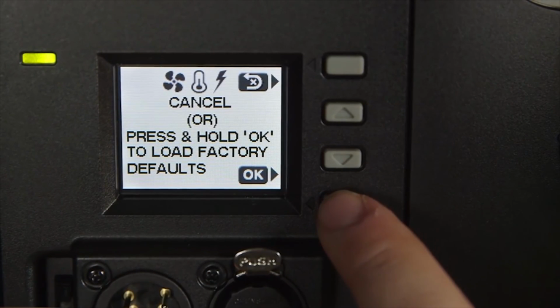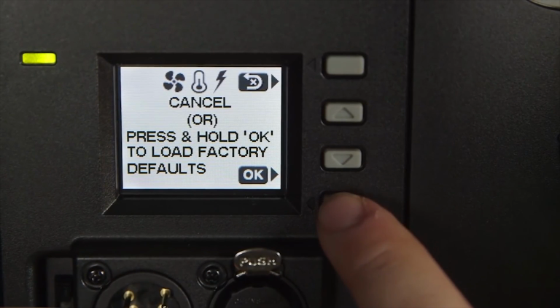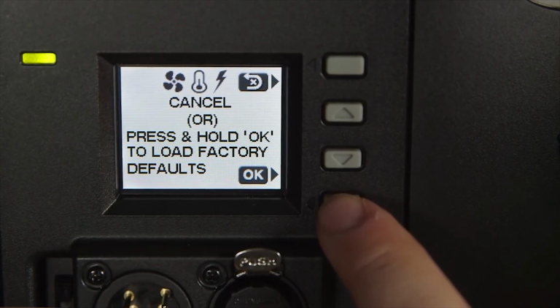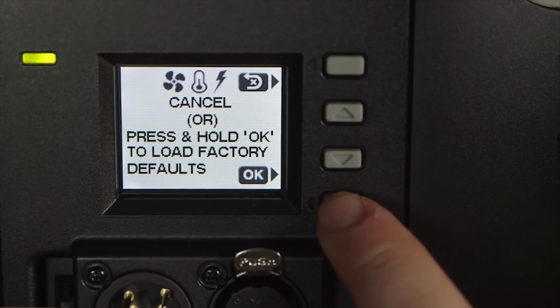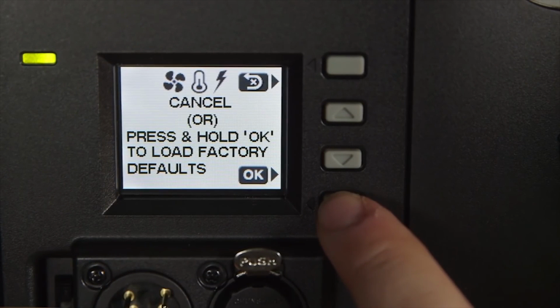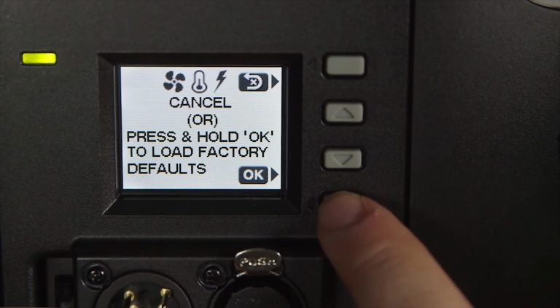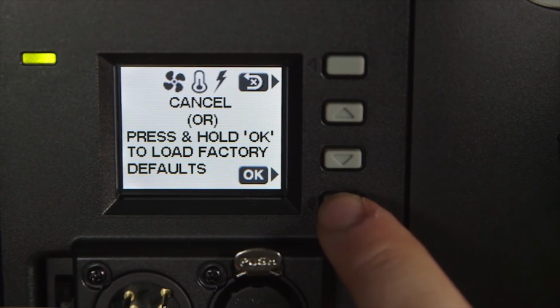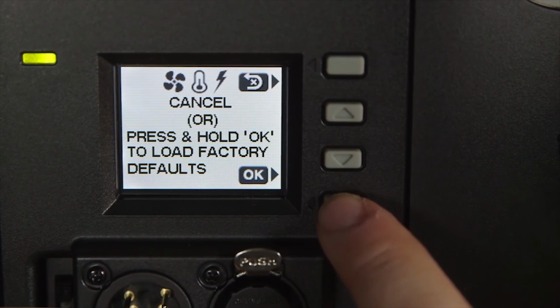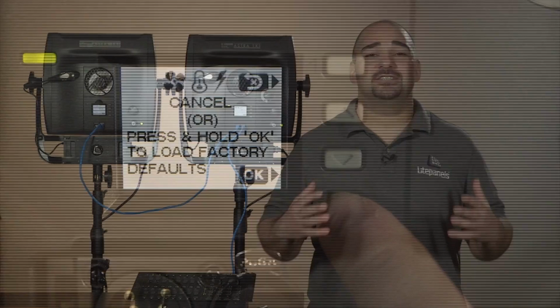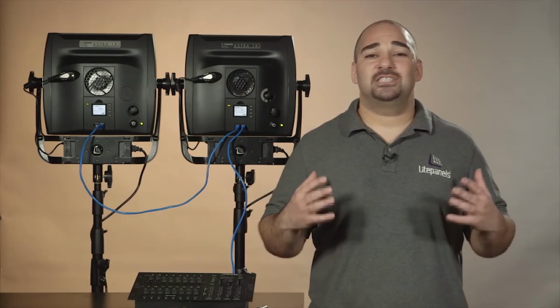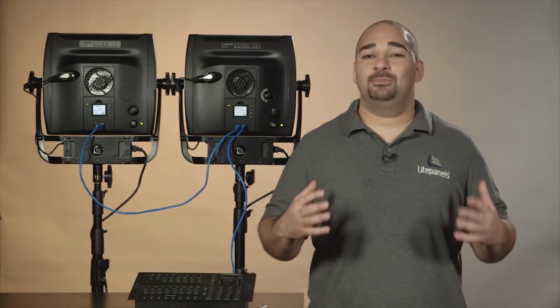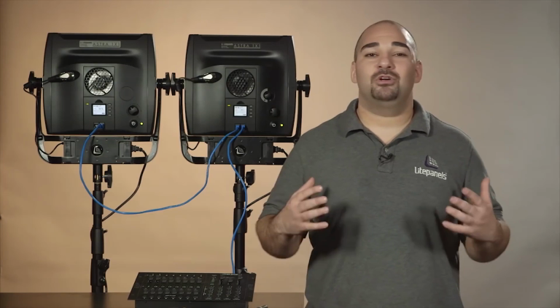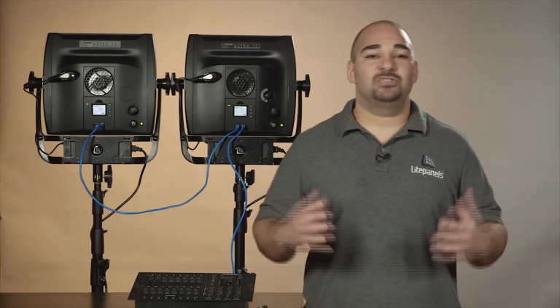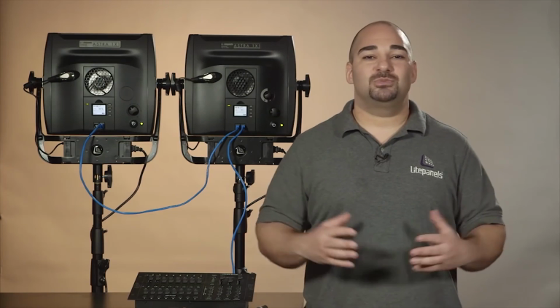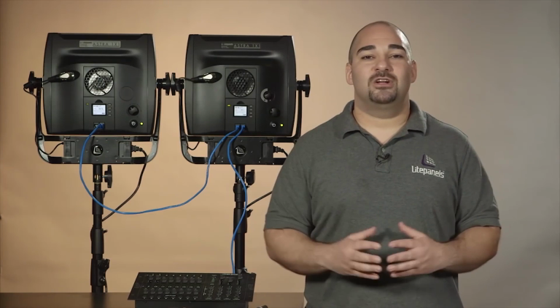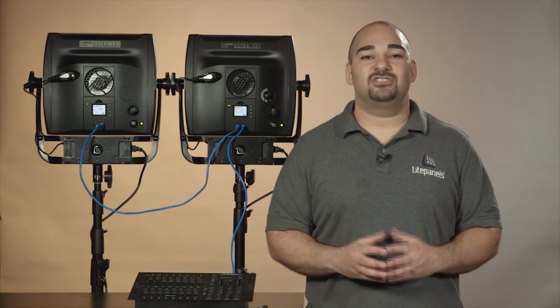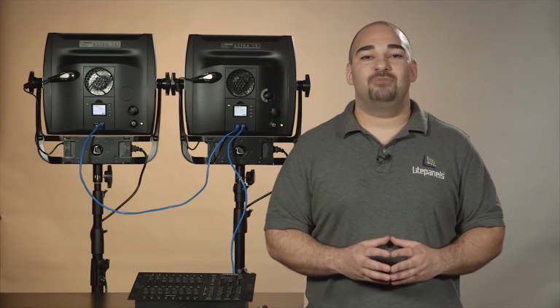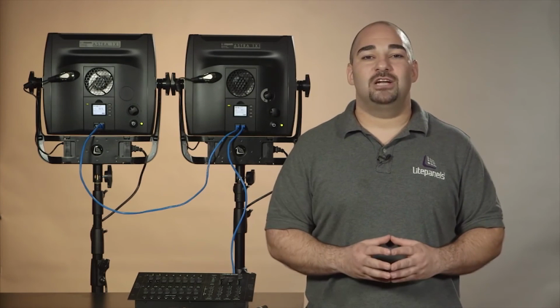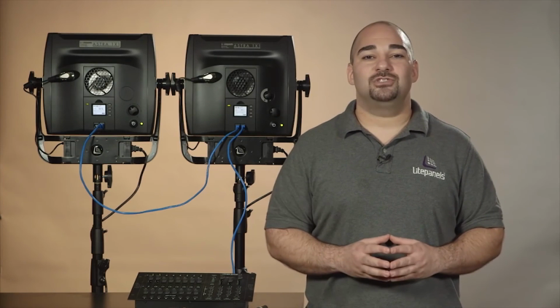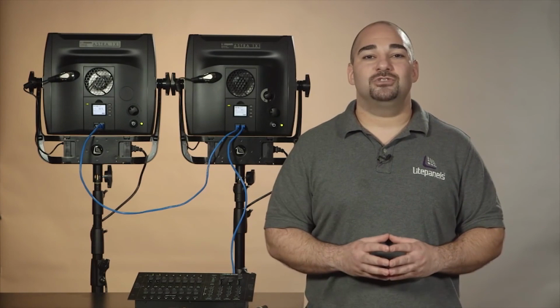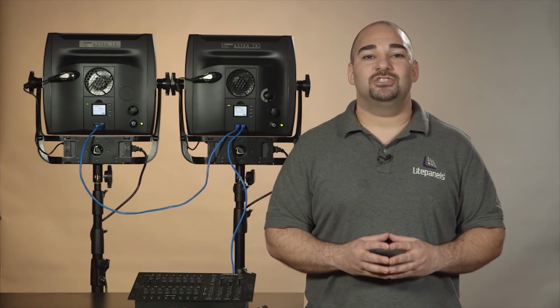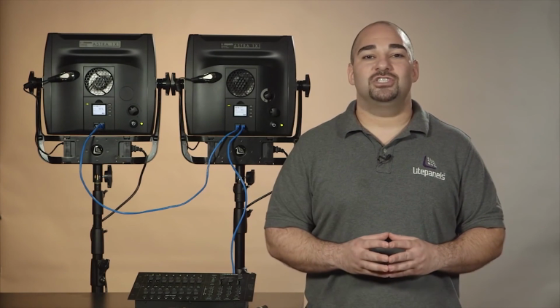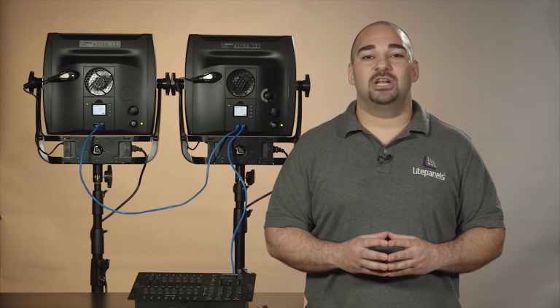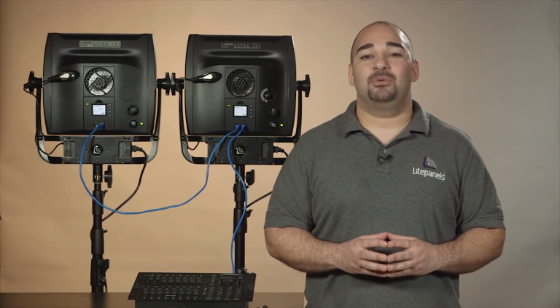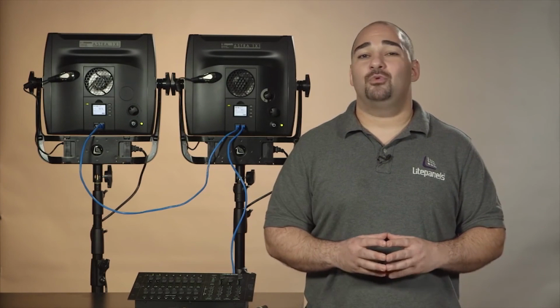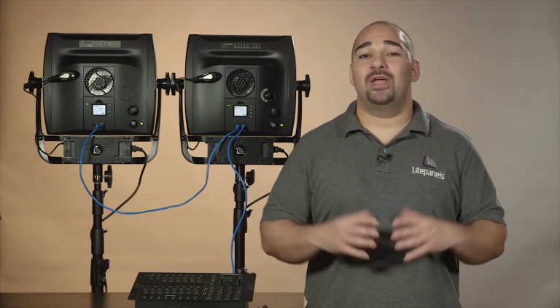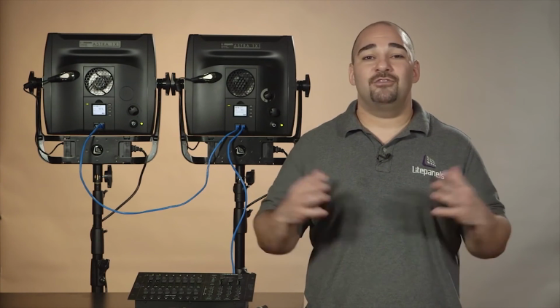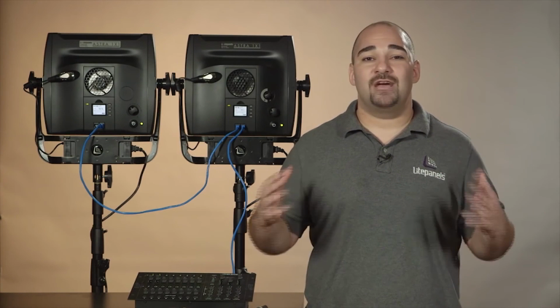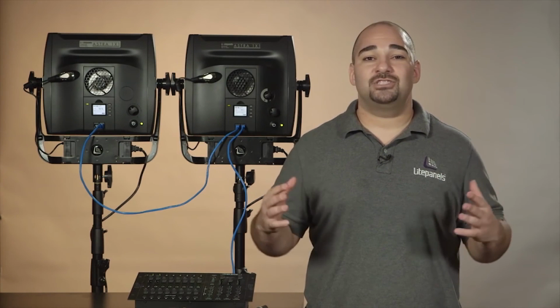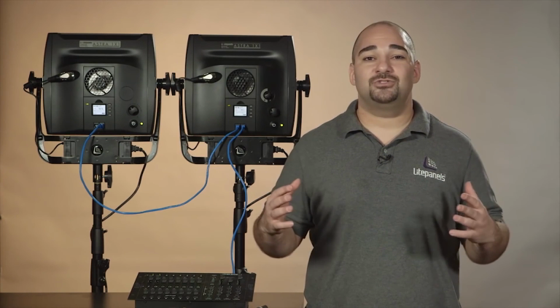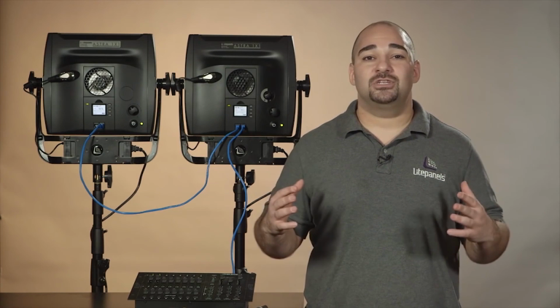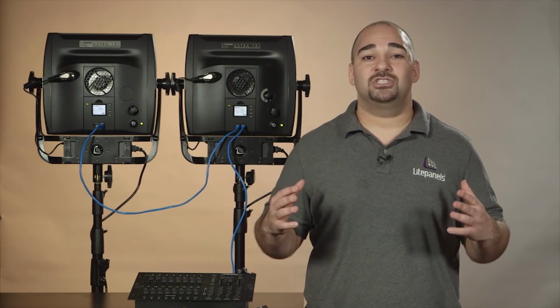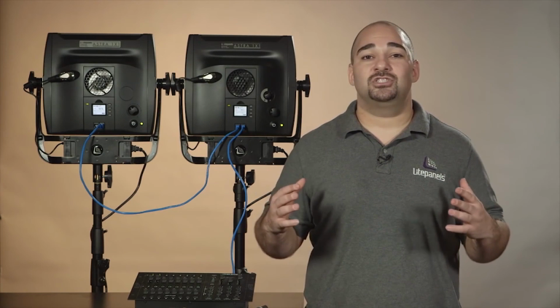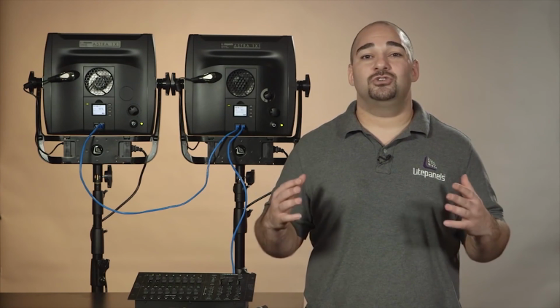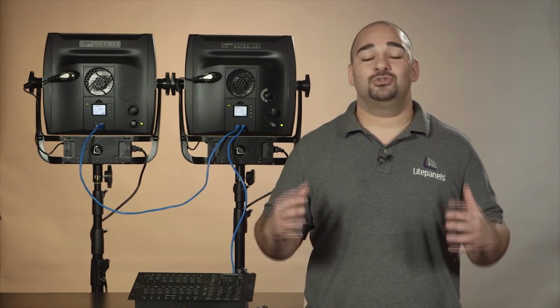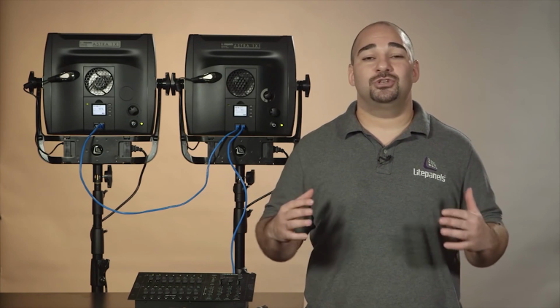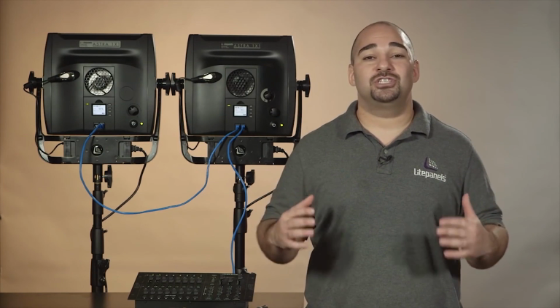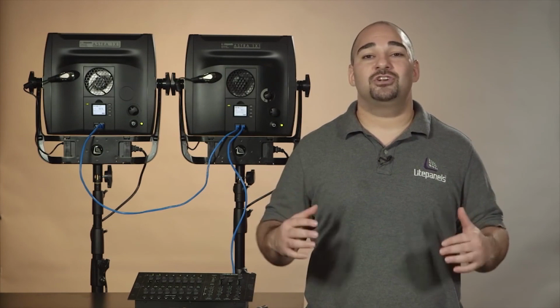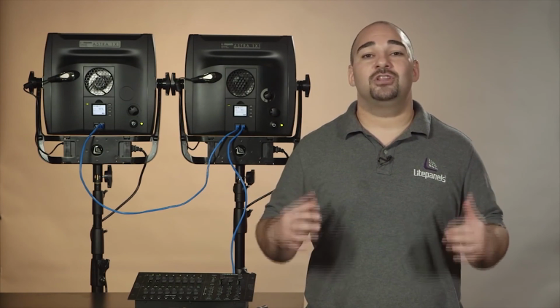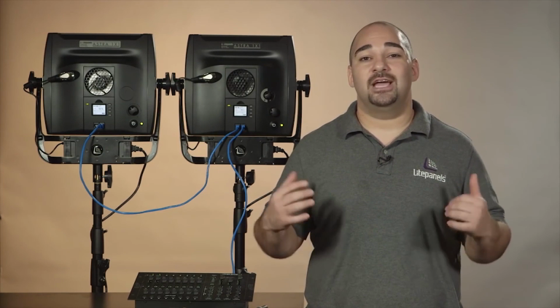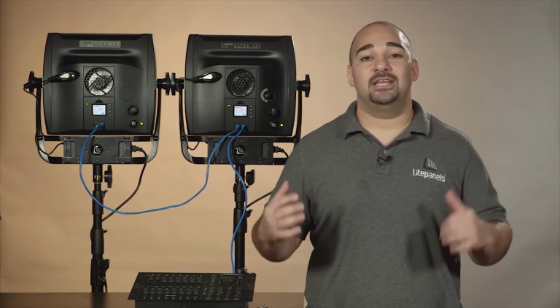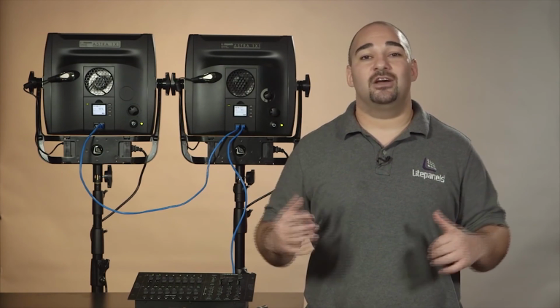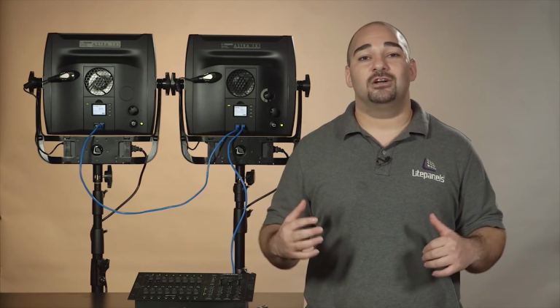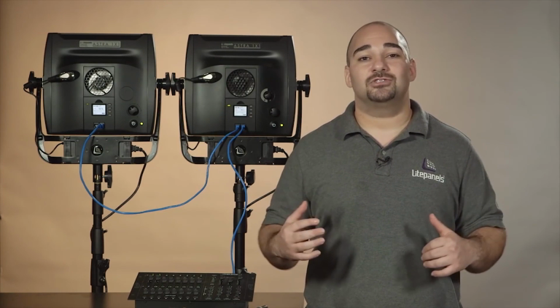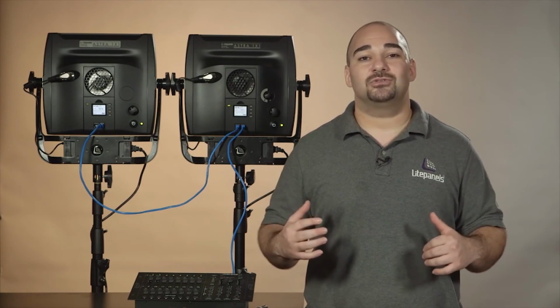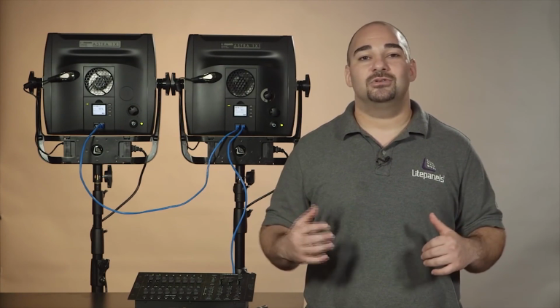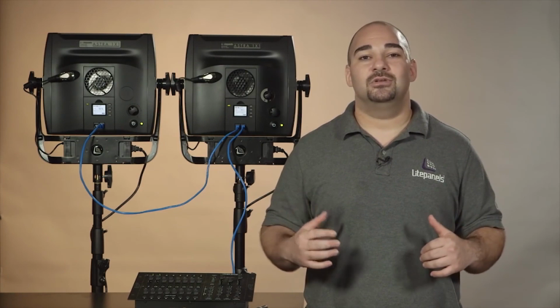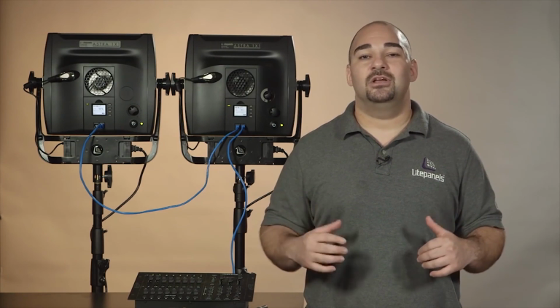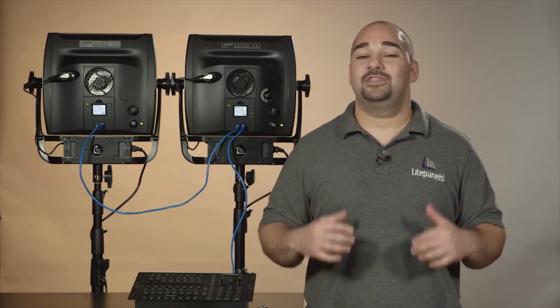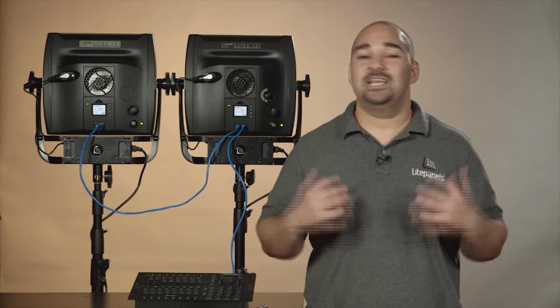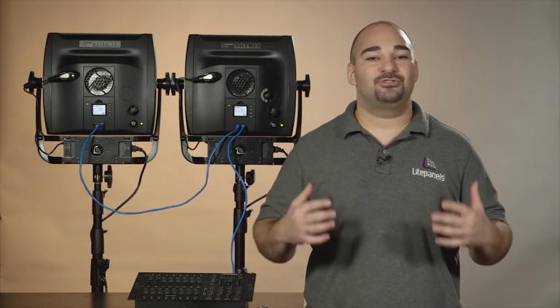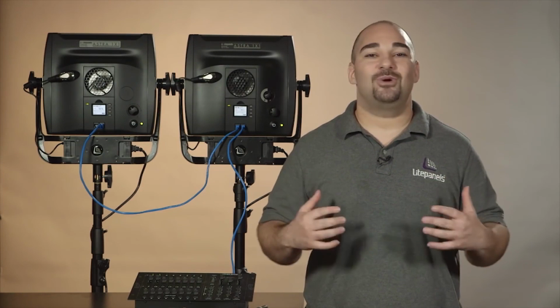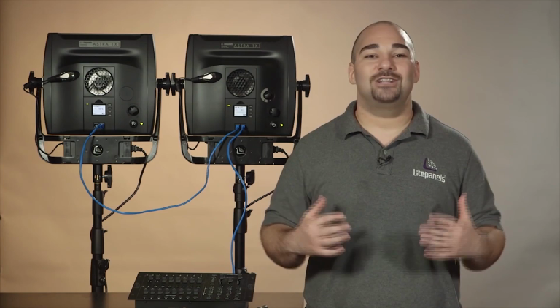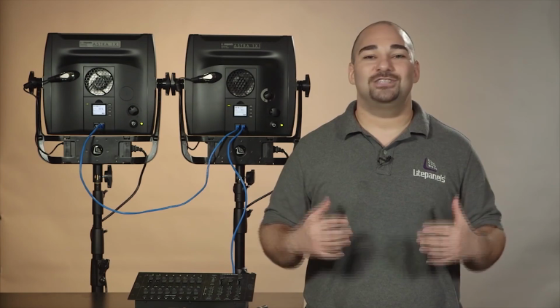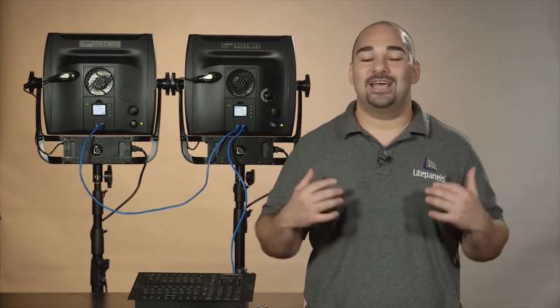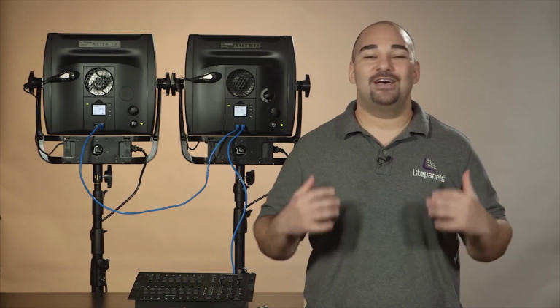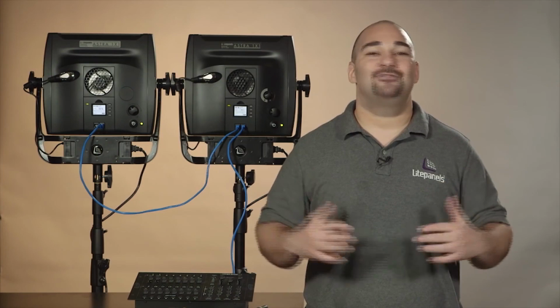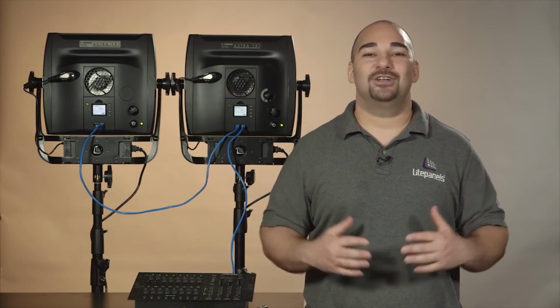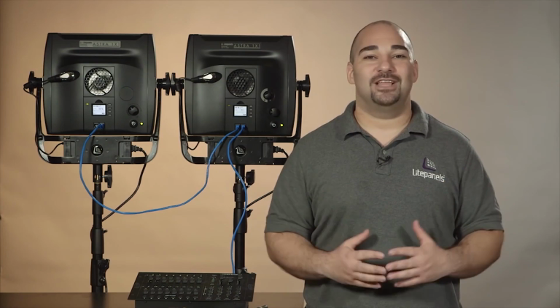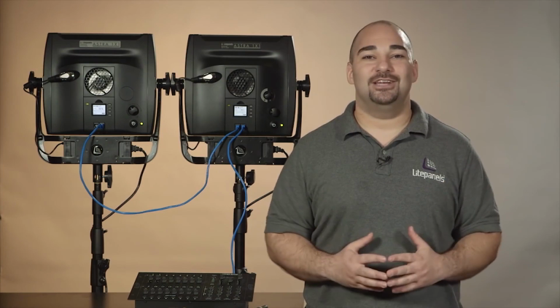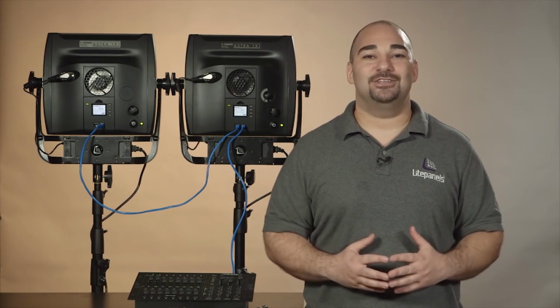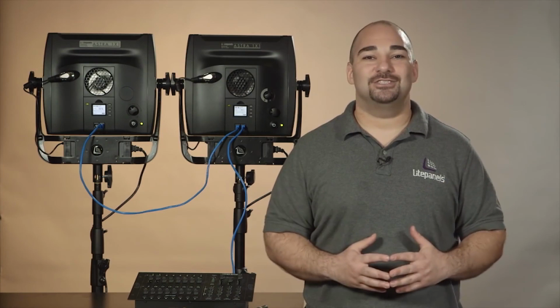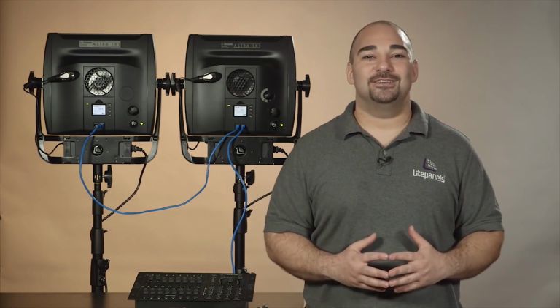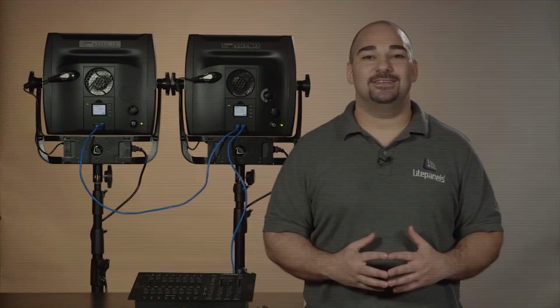And there you have it — simple and responsive modules to set up an array of Astros to a traditional lighting console. Thanks for watching and have fun lighting your scene.